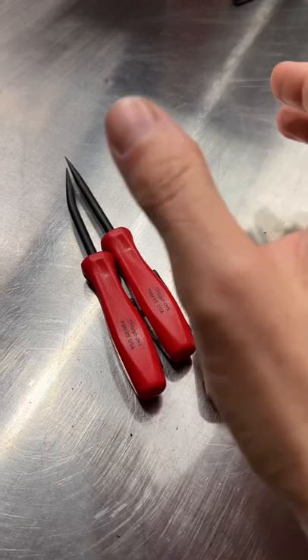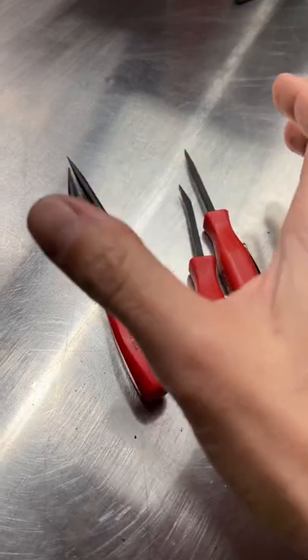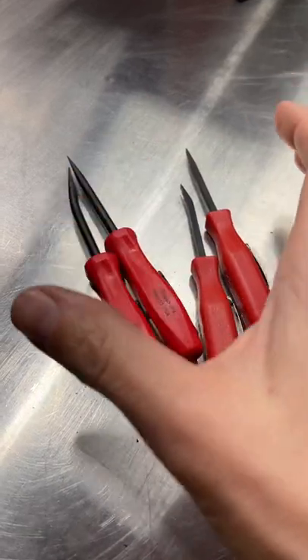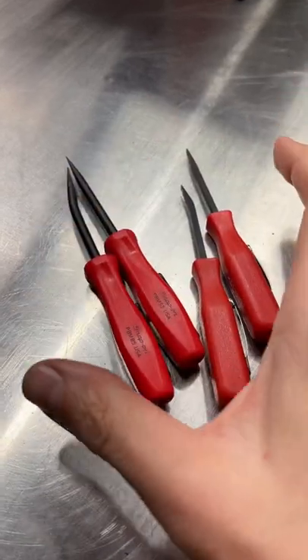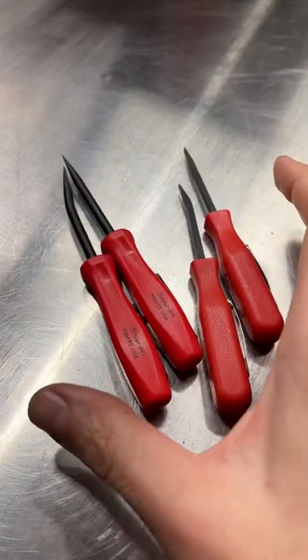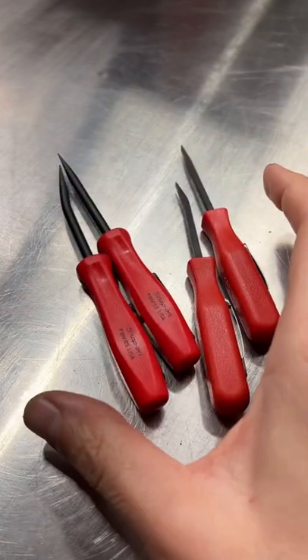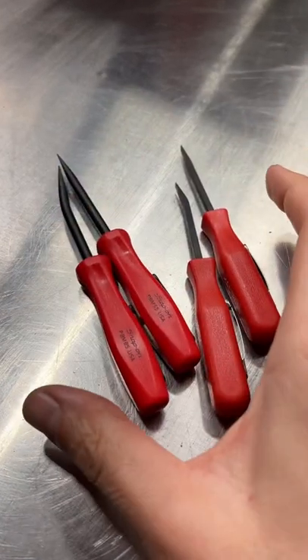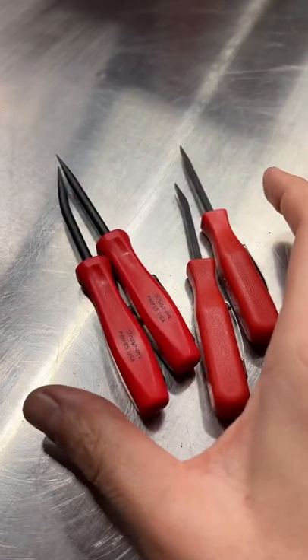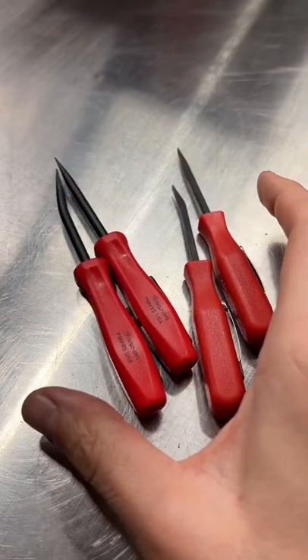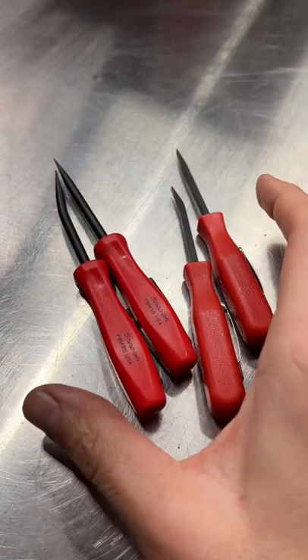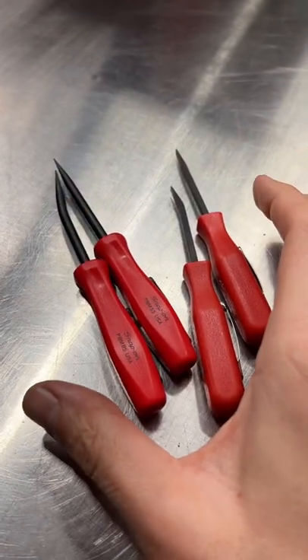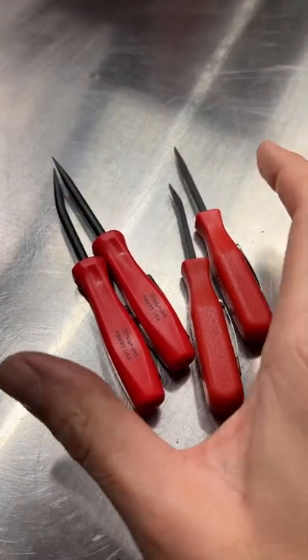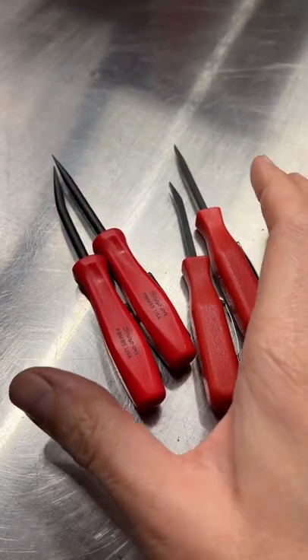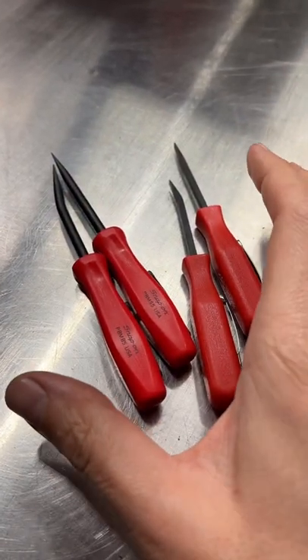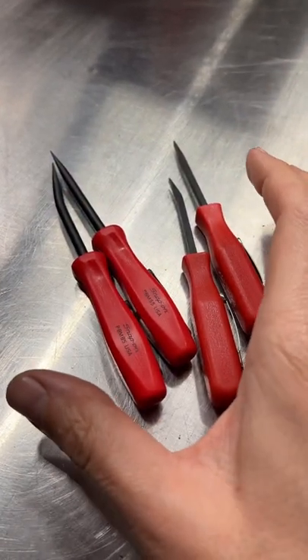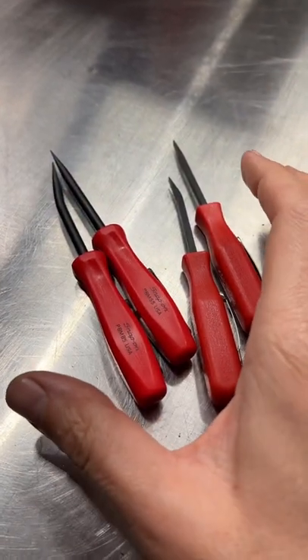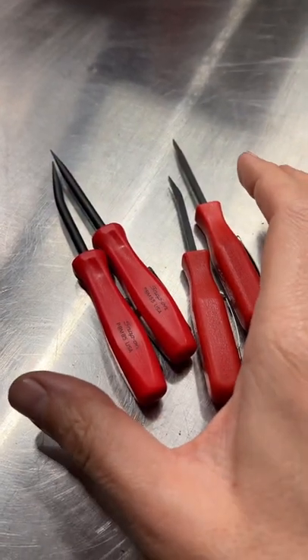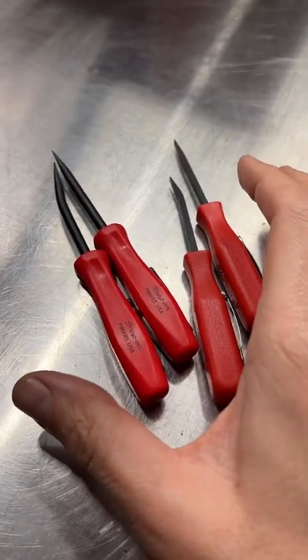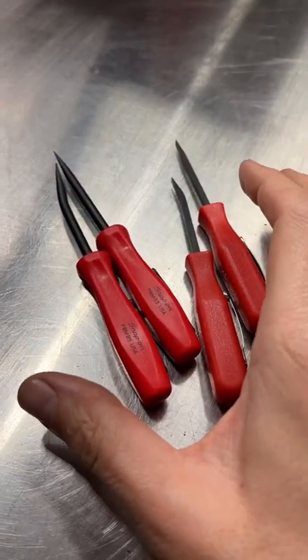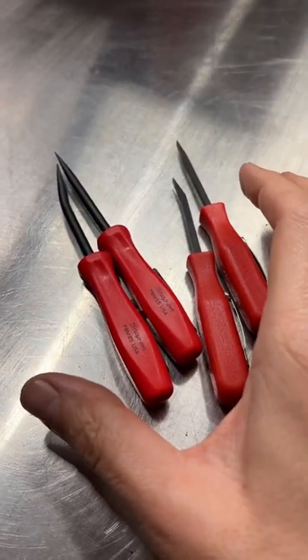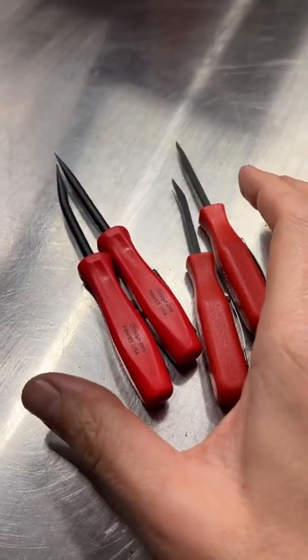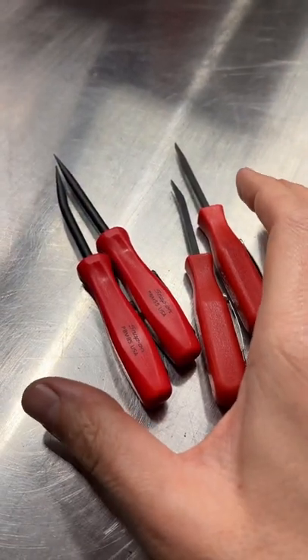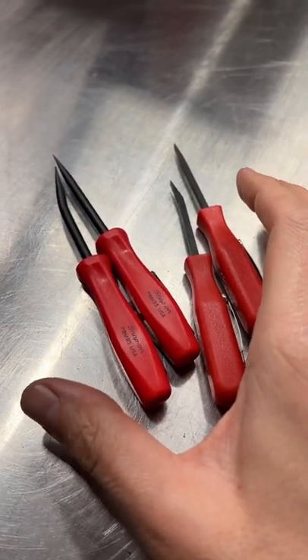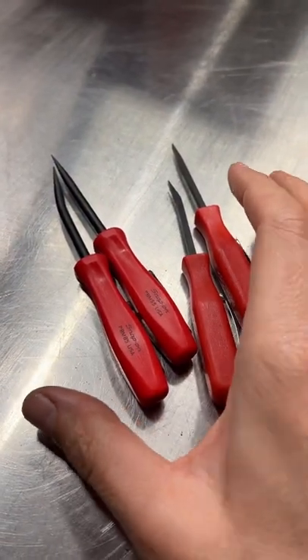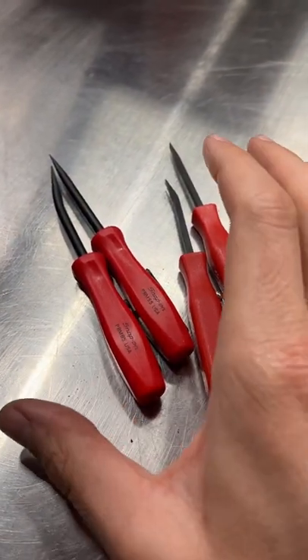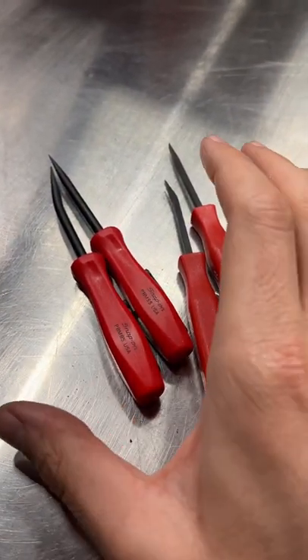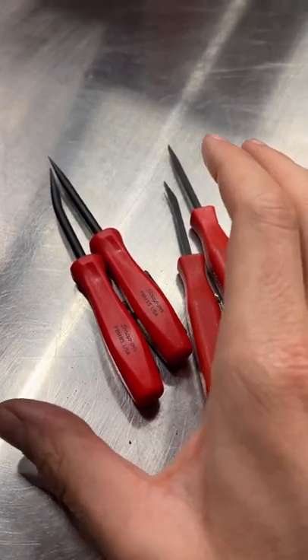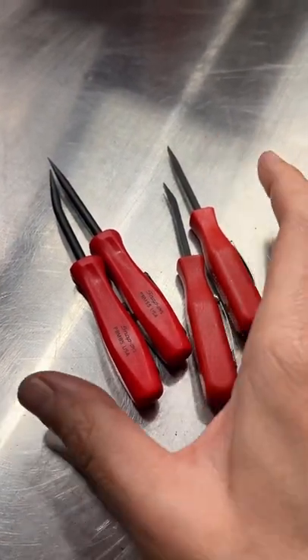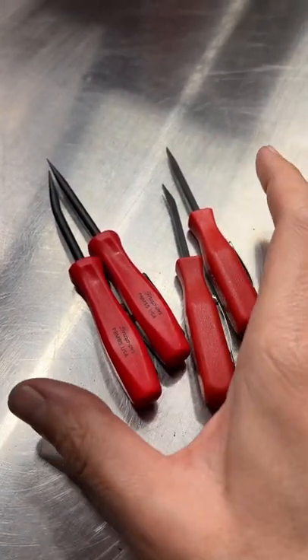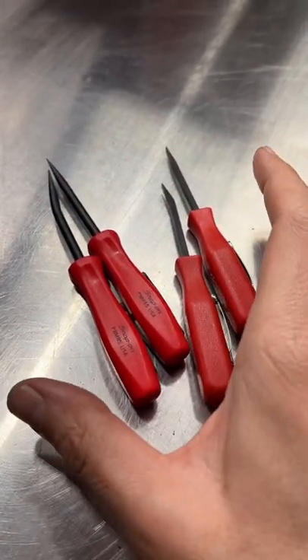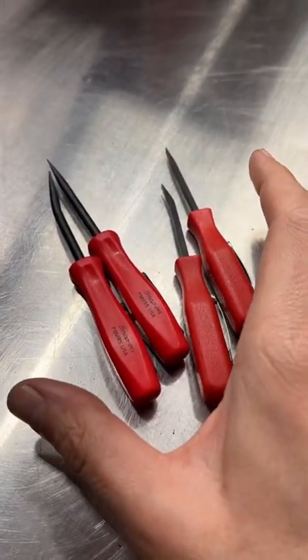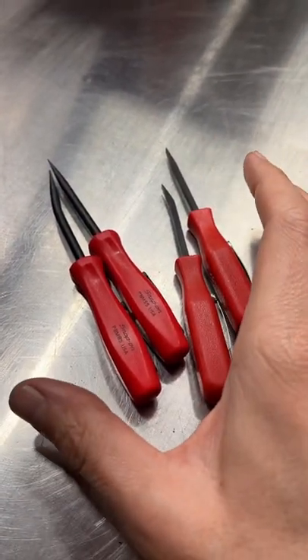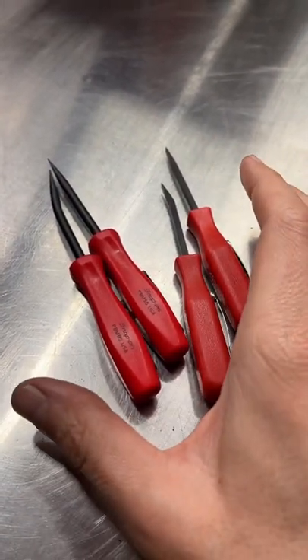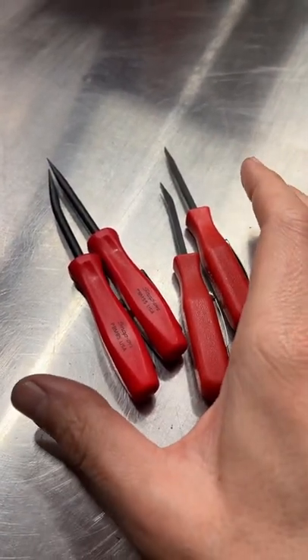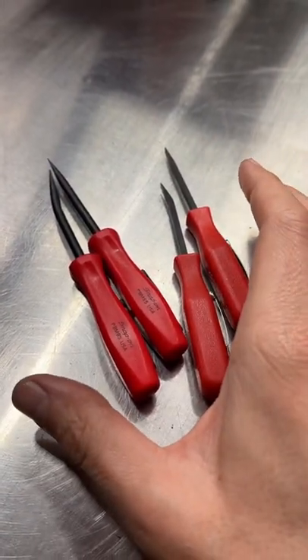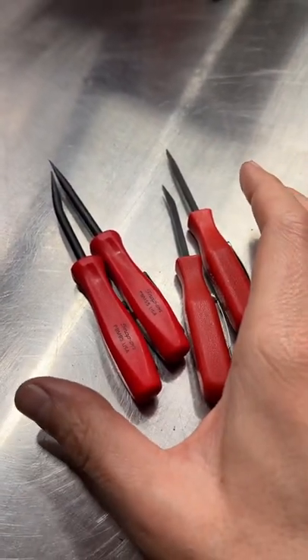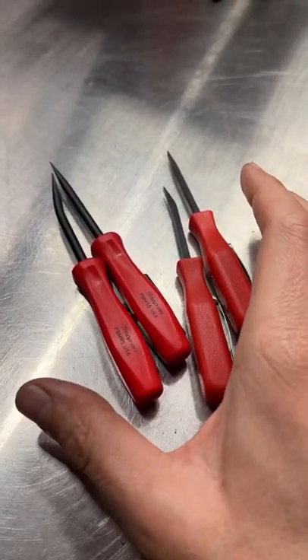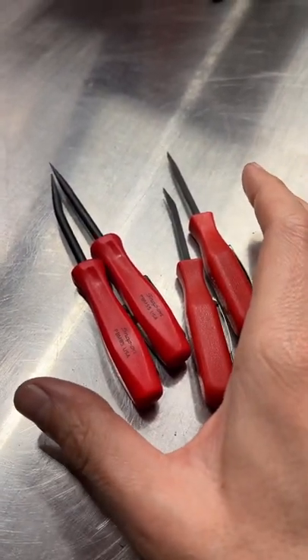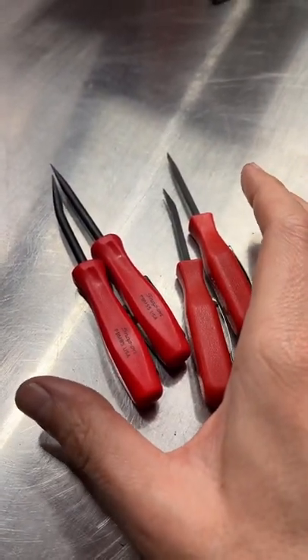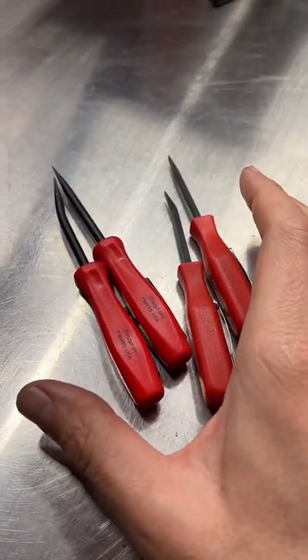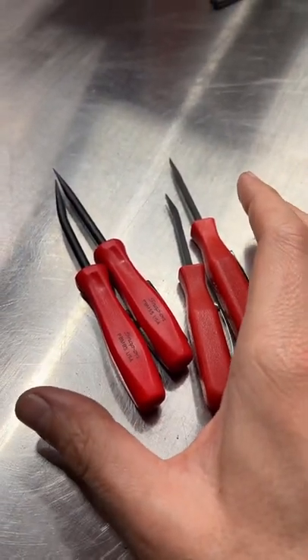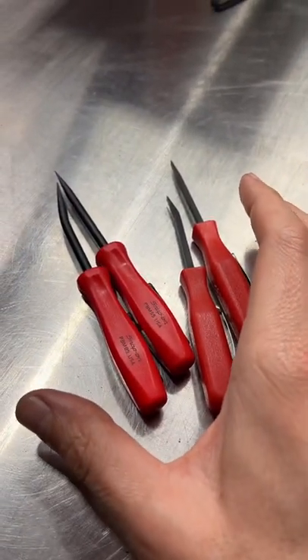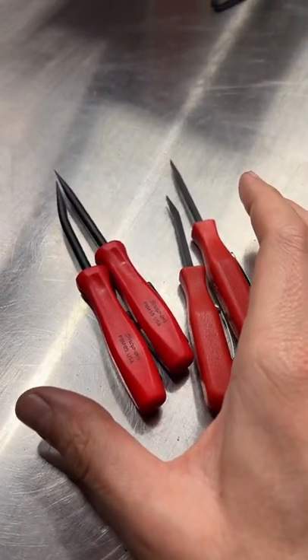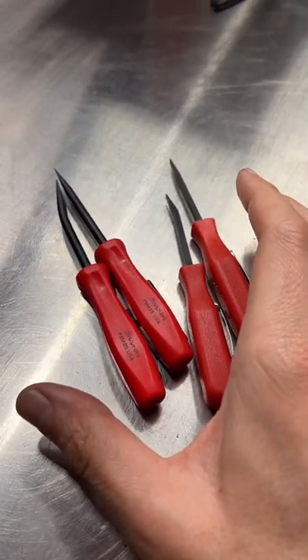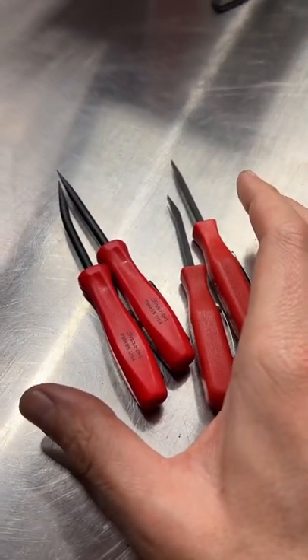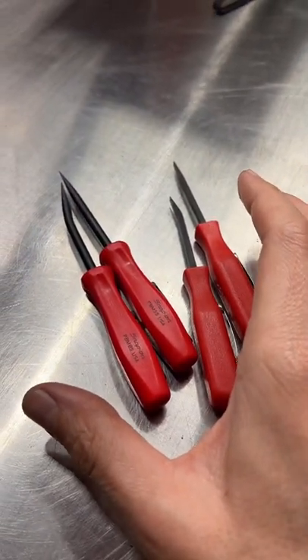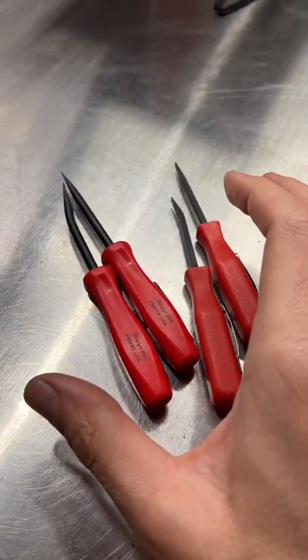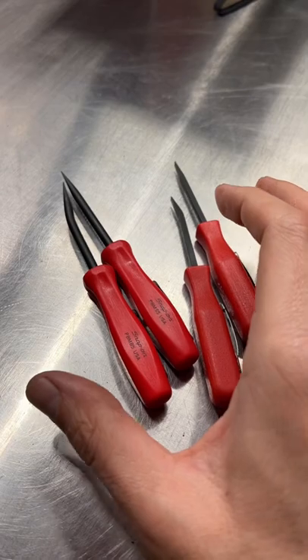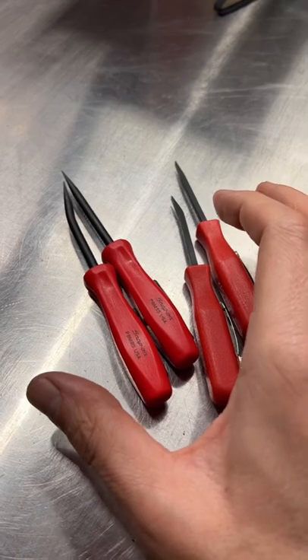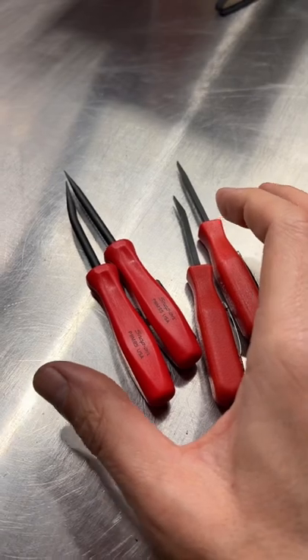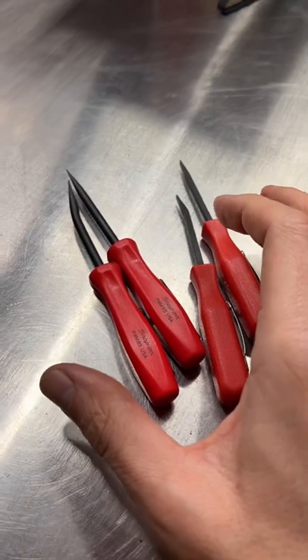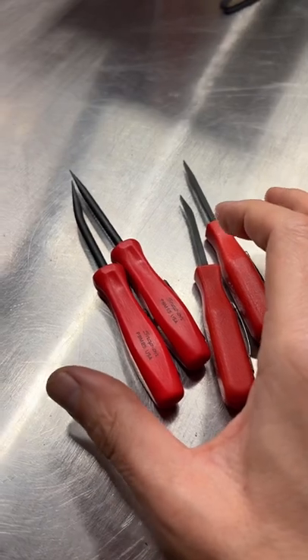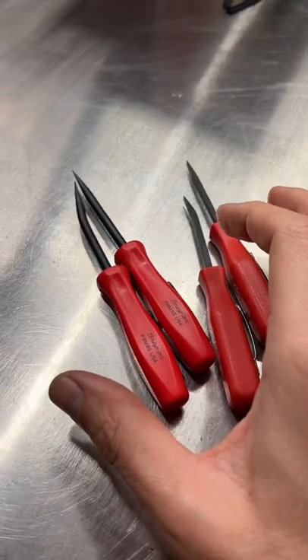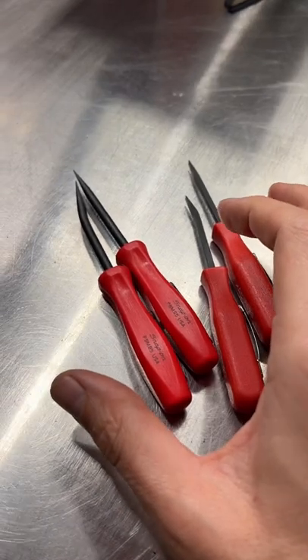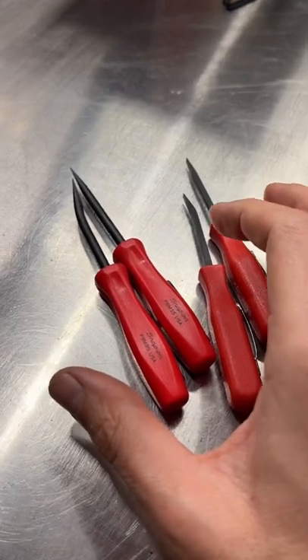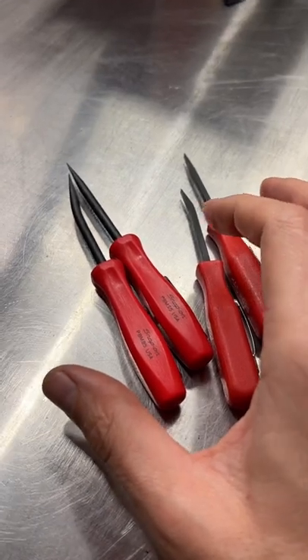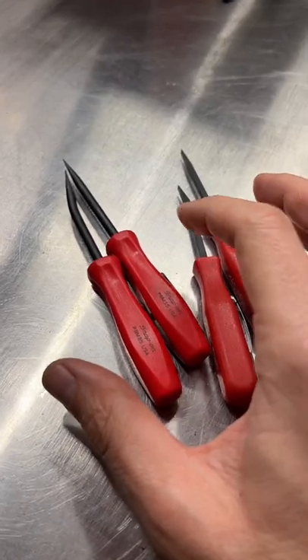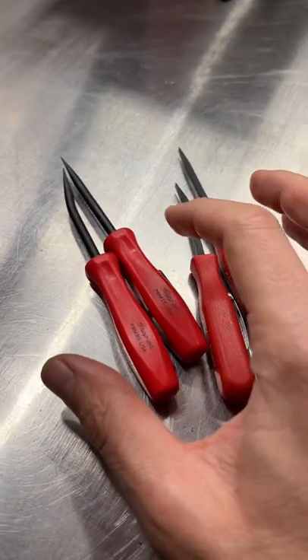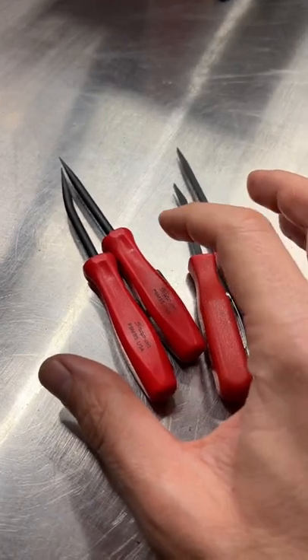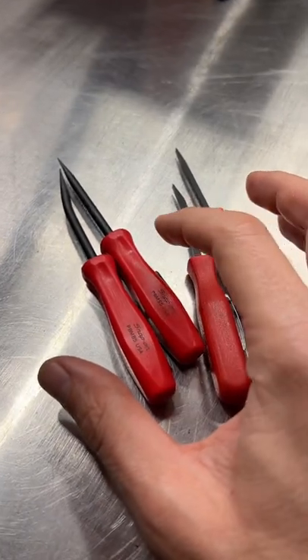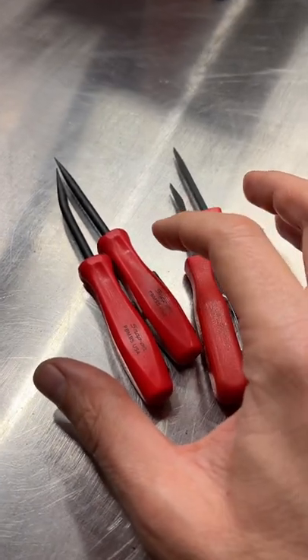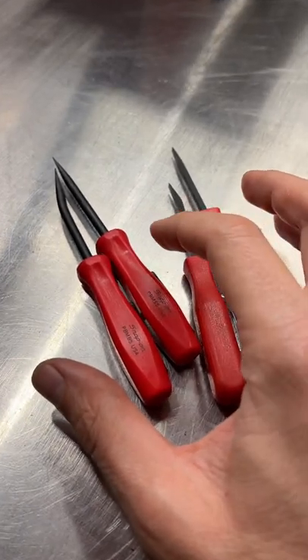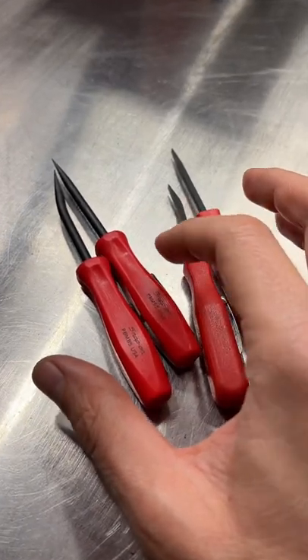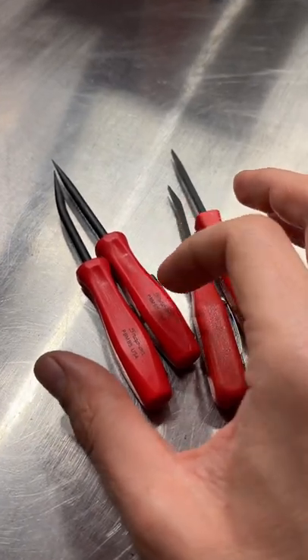Pocket pry bars — something that every tech should keep on them at all times. It should be a part of your everyday carry.